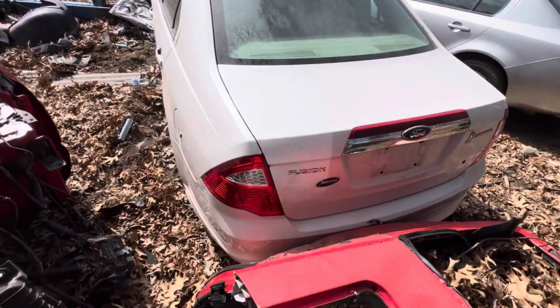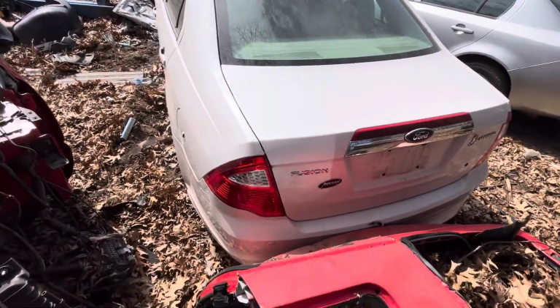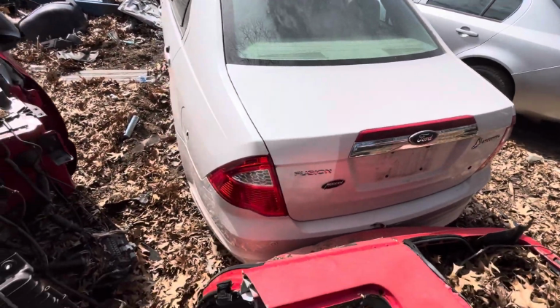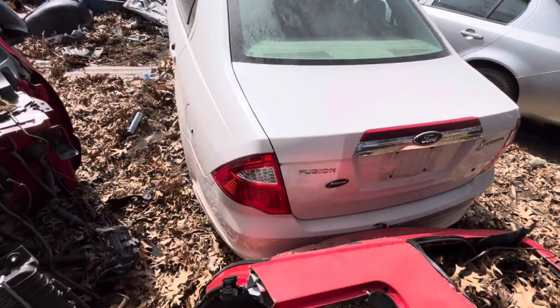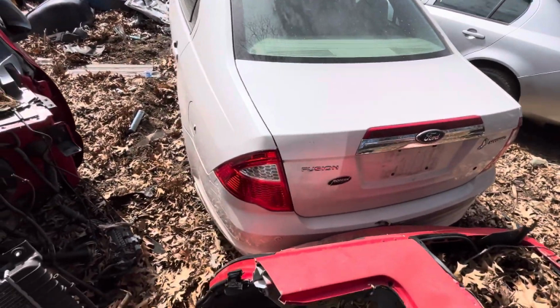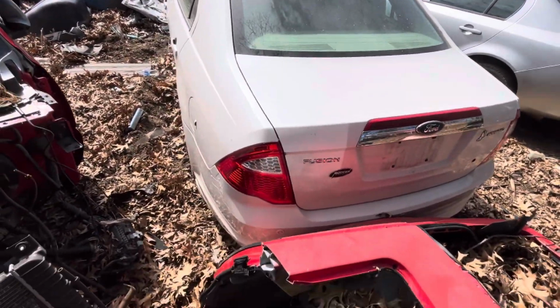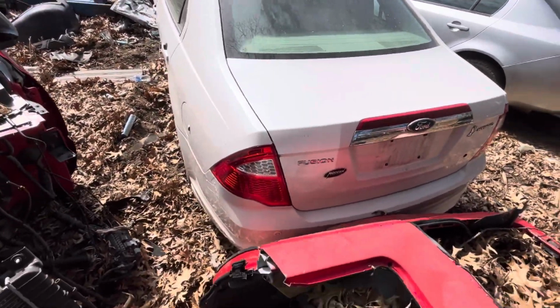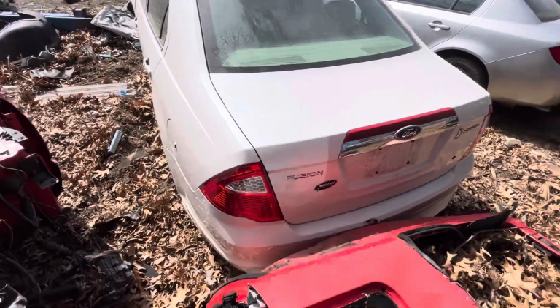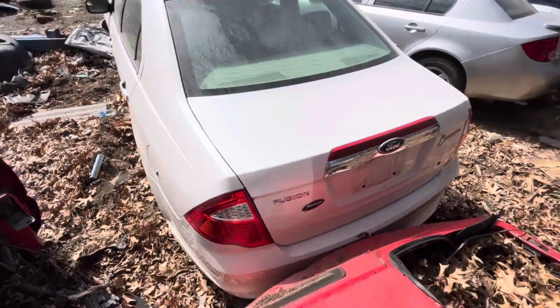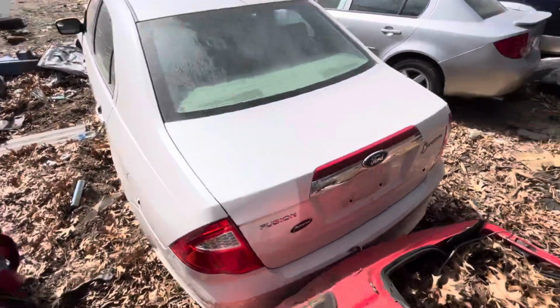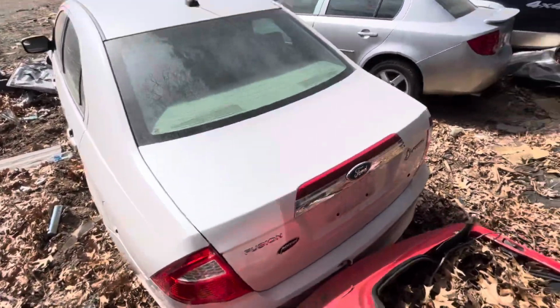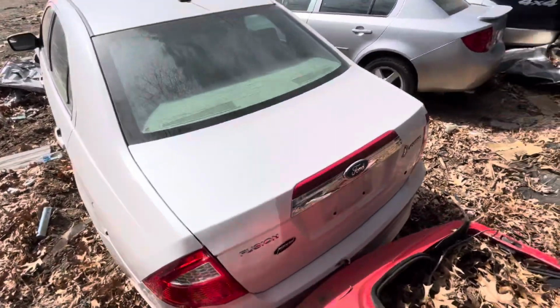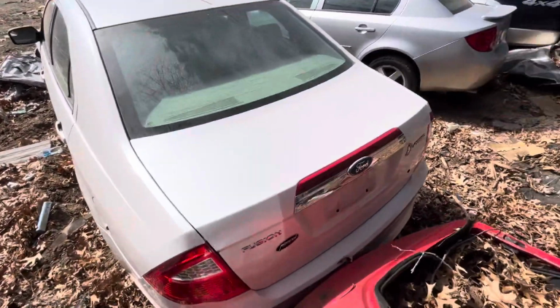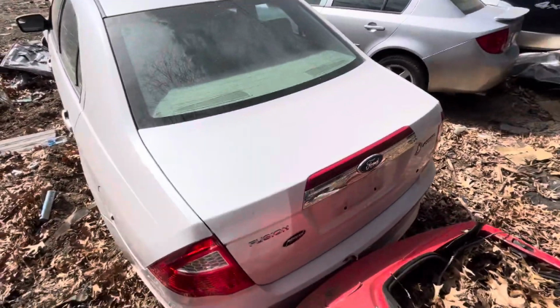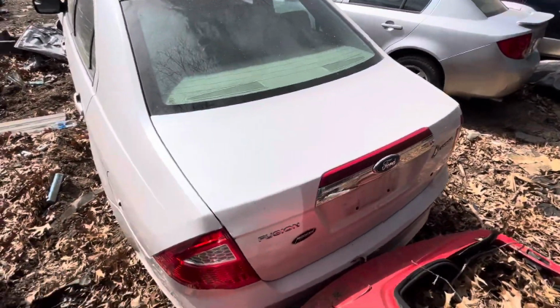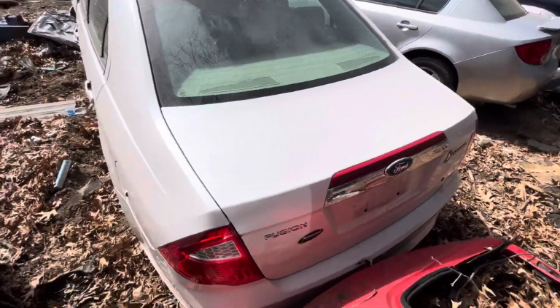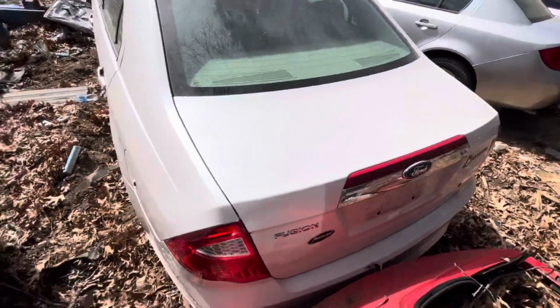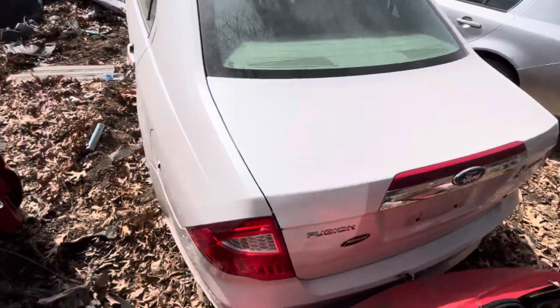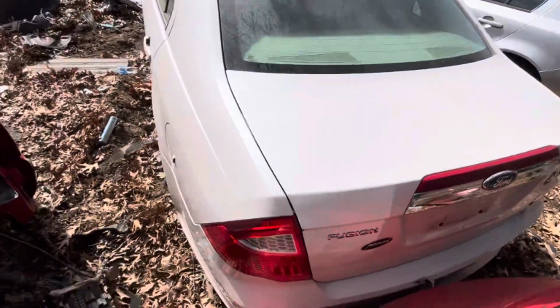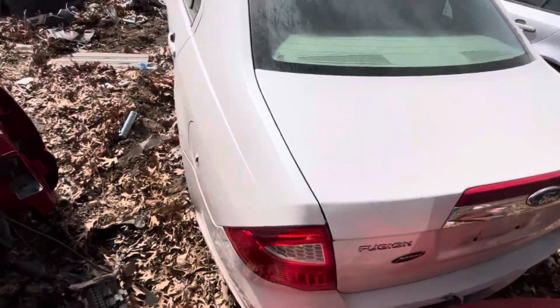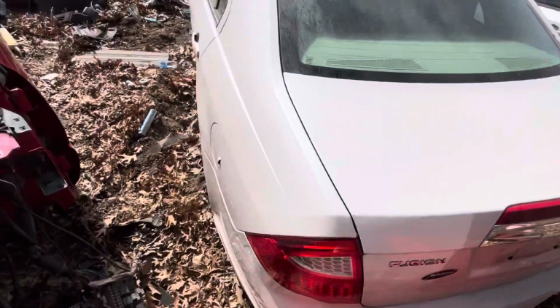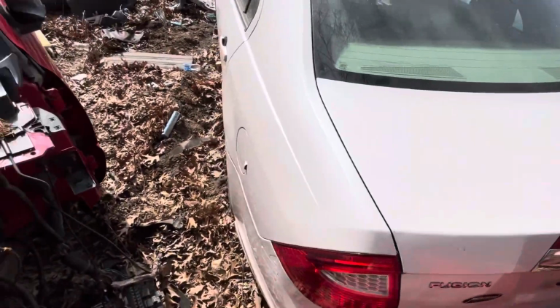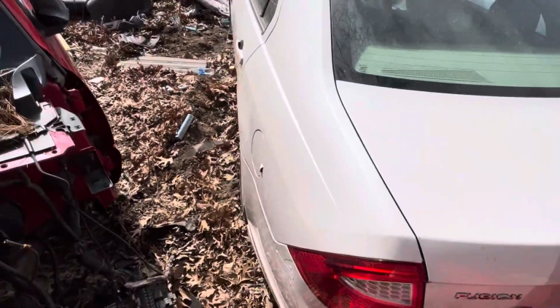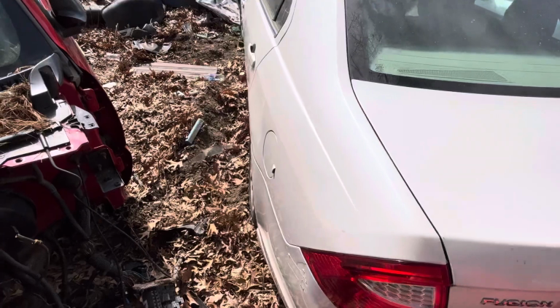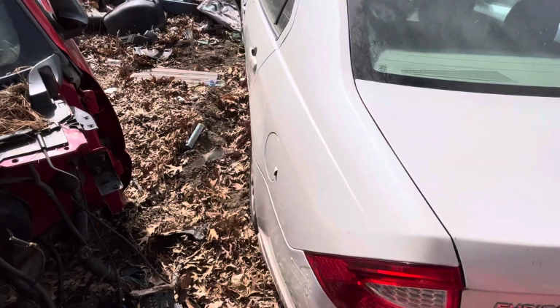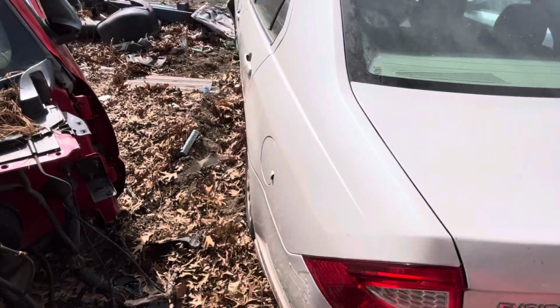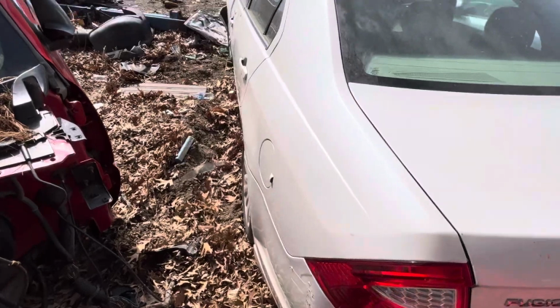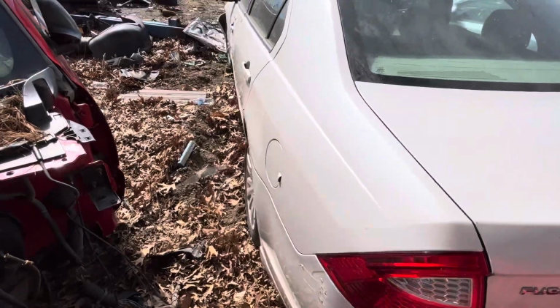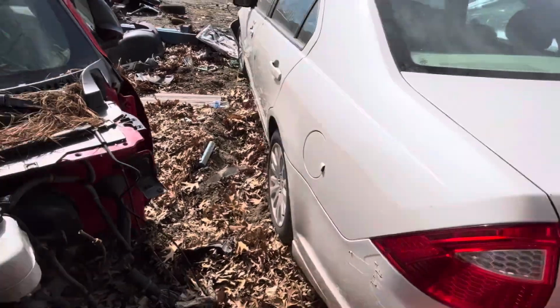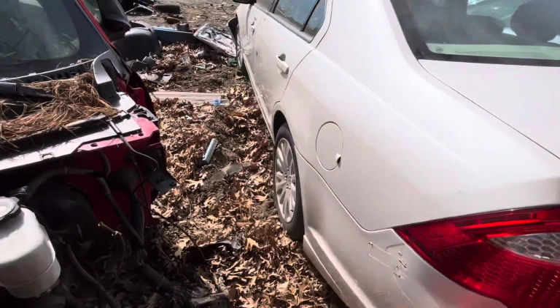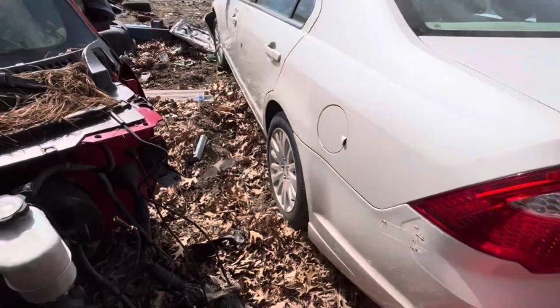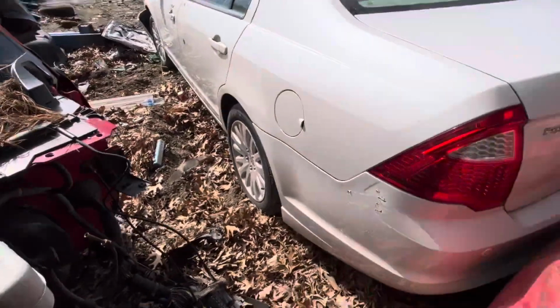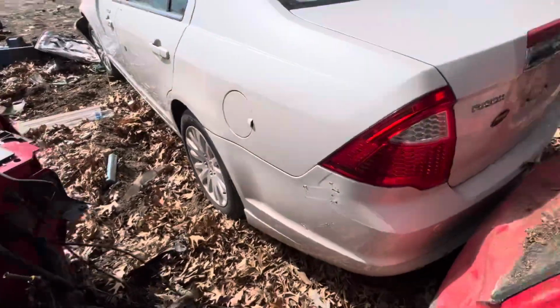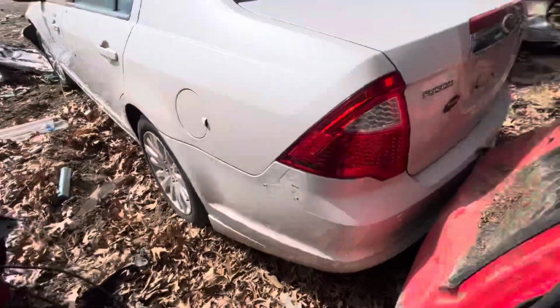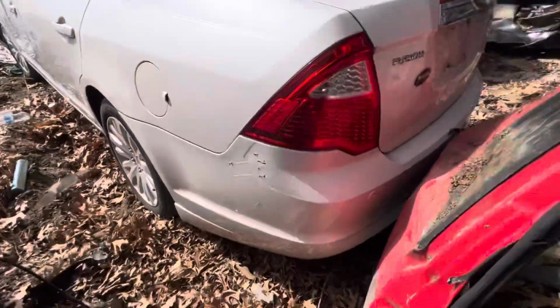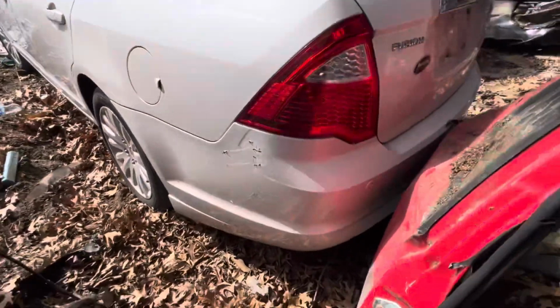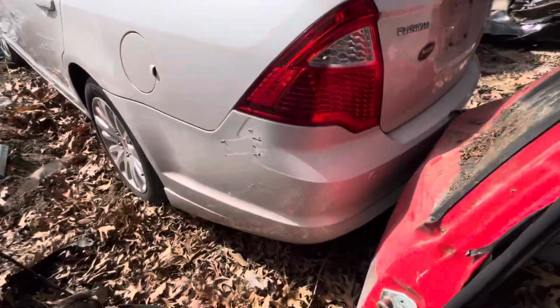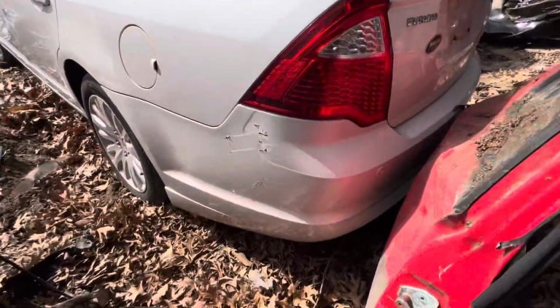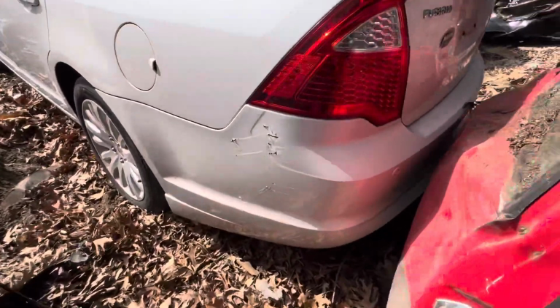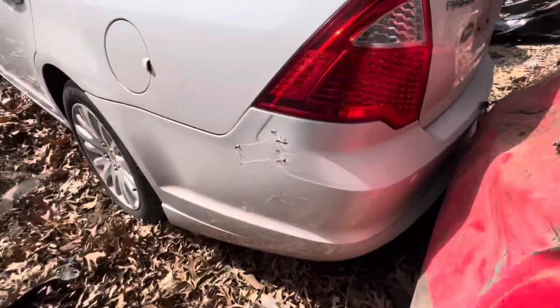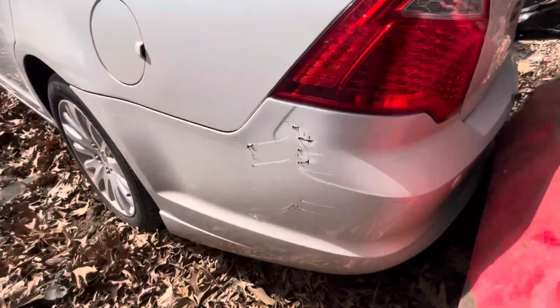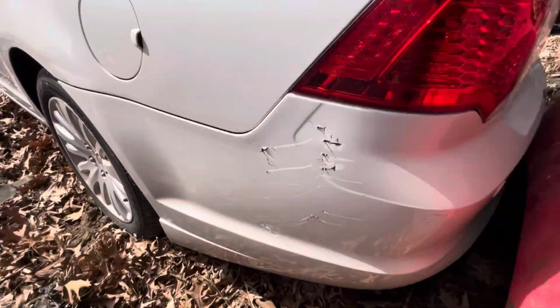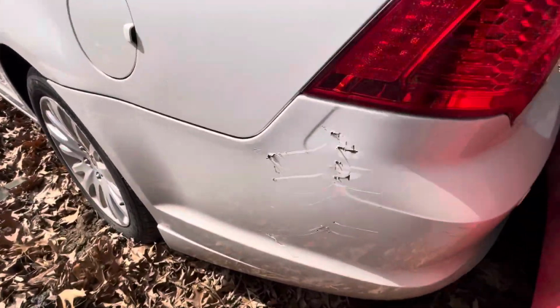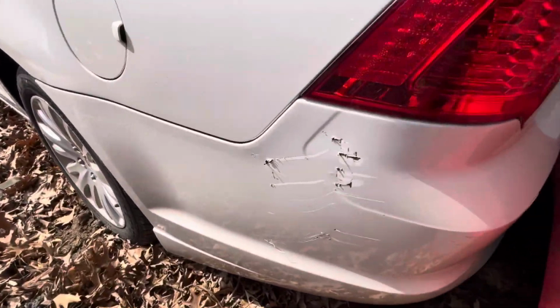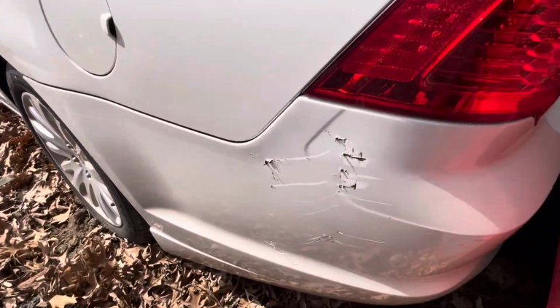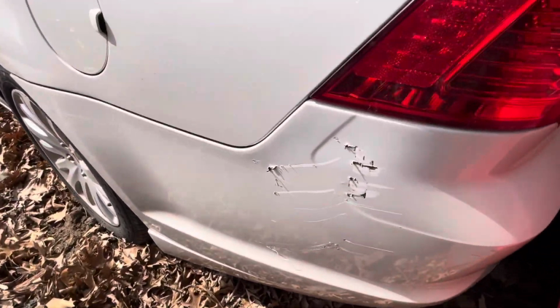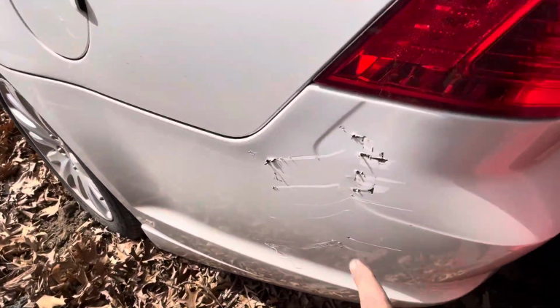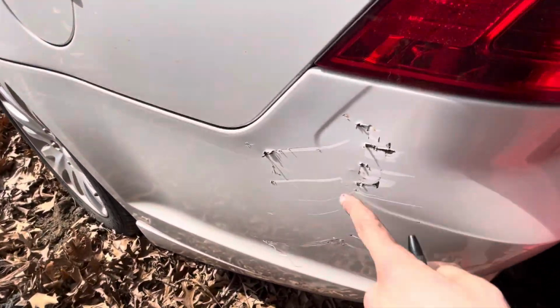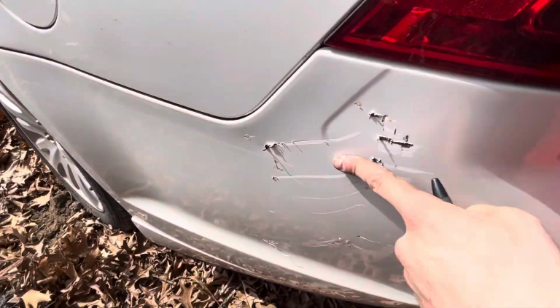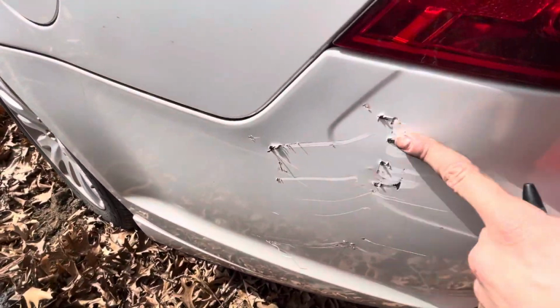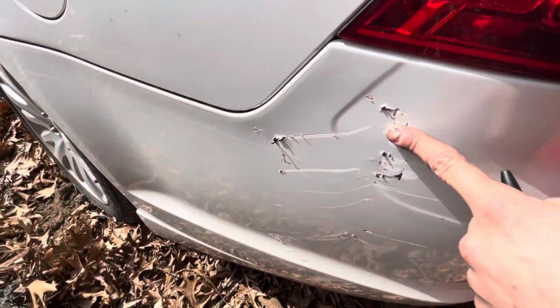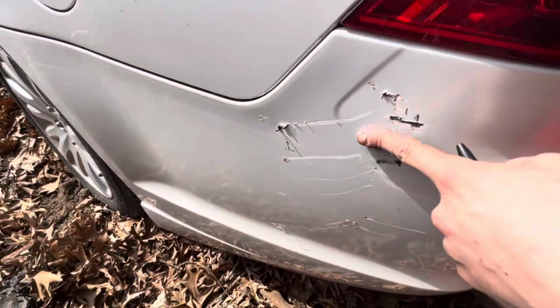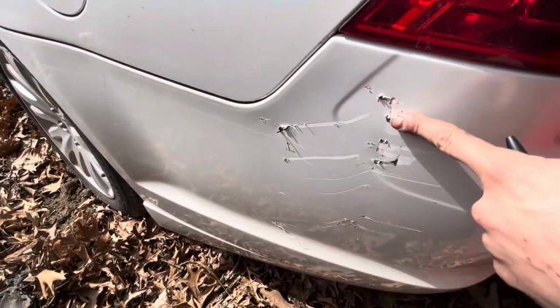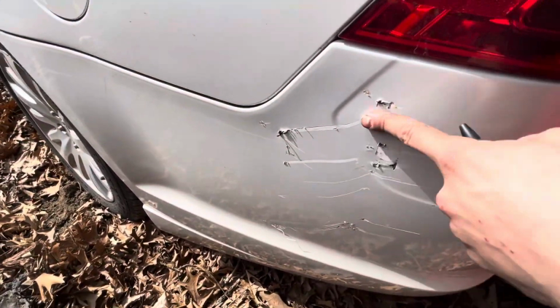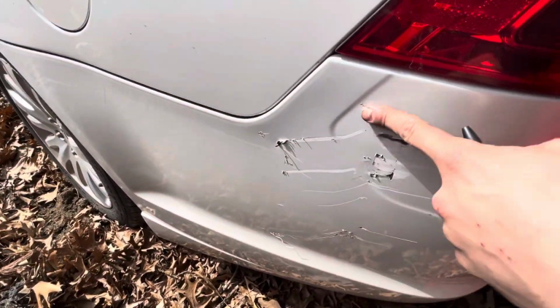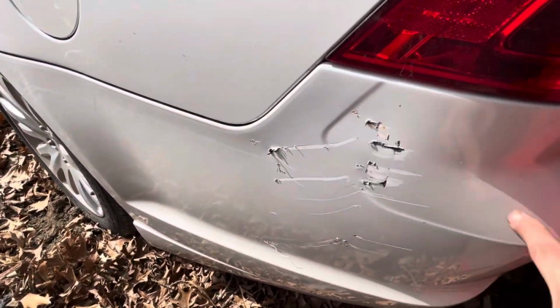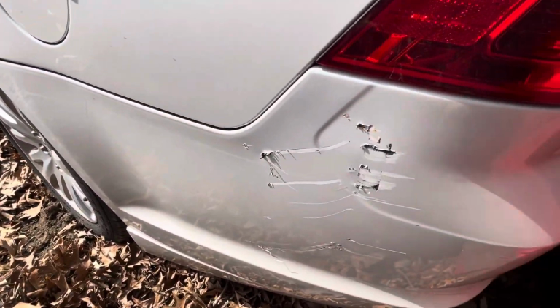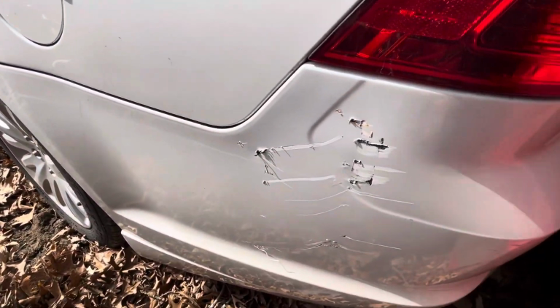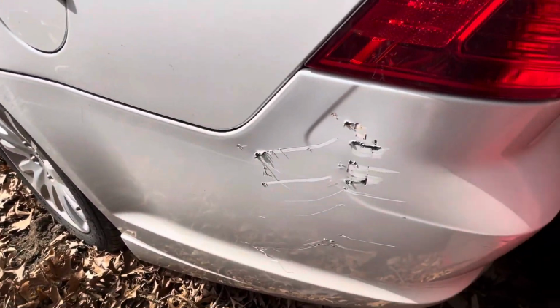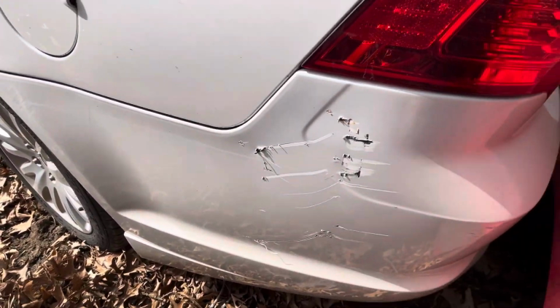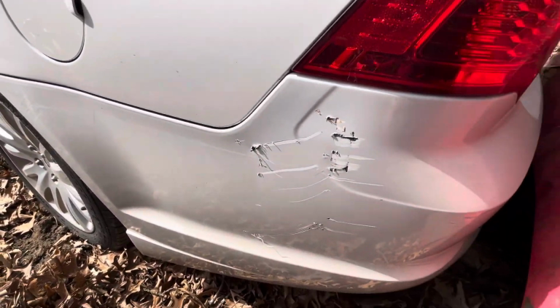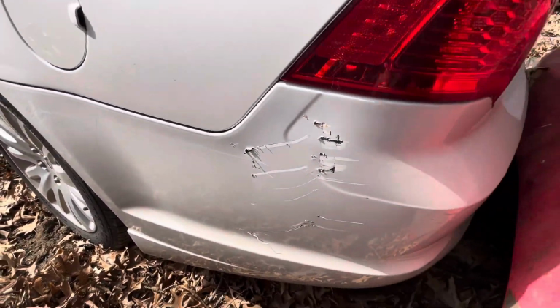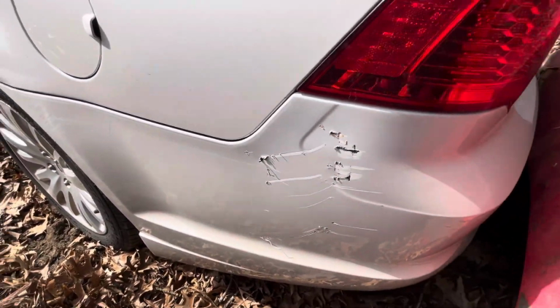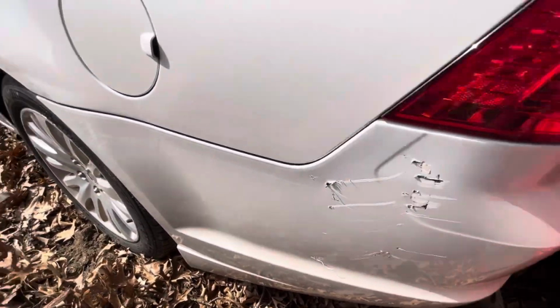Other tail light's good. Bumper just got a little scratch in it, a couple deep scratches. It is still usable.